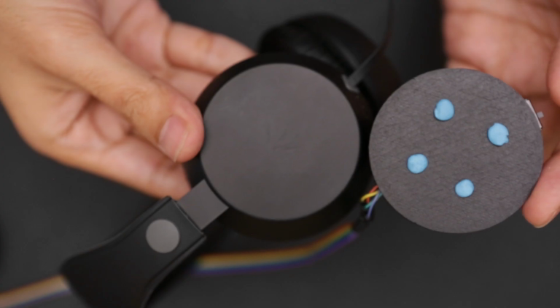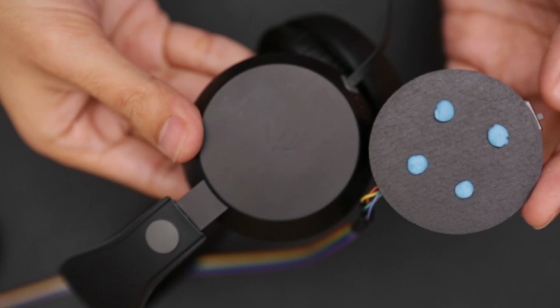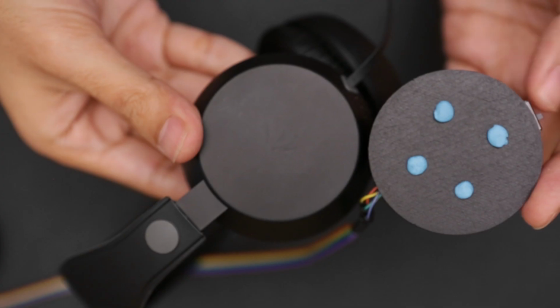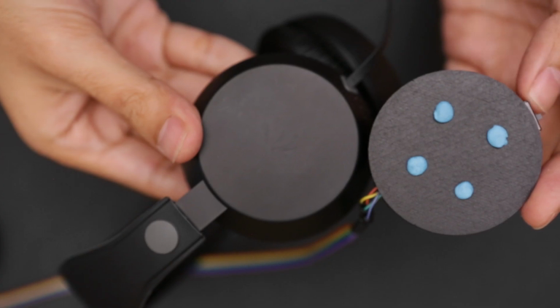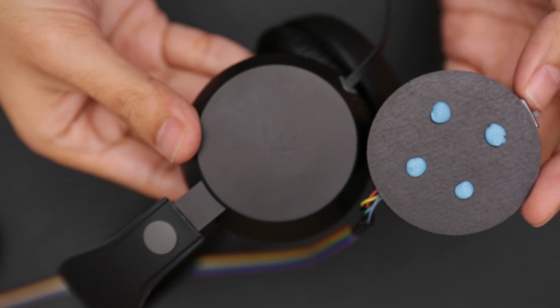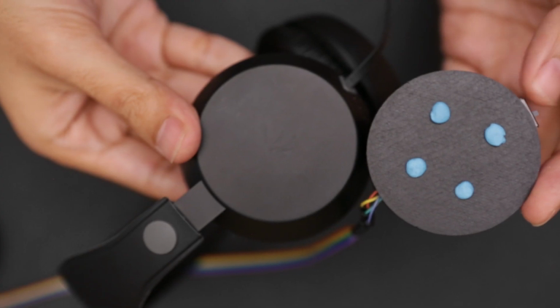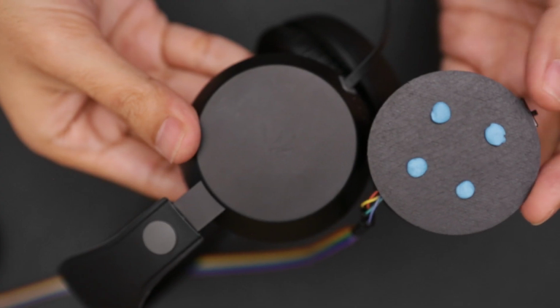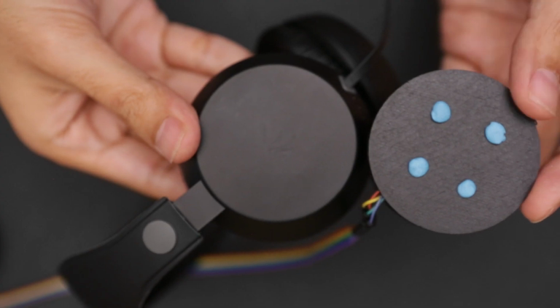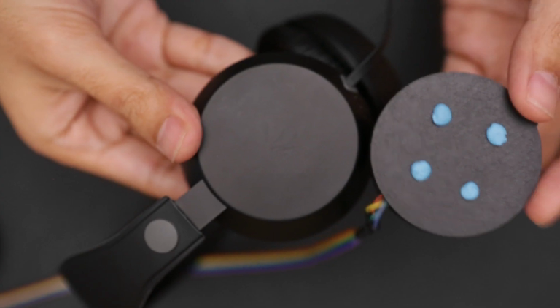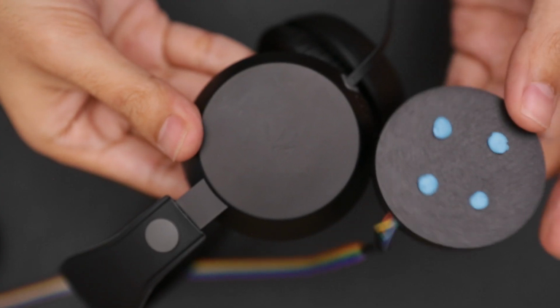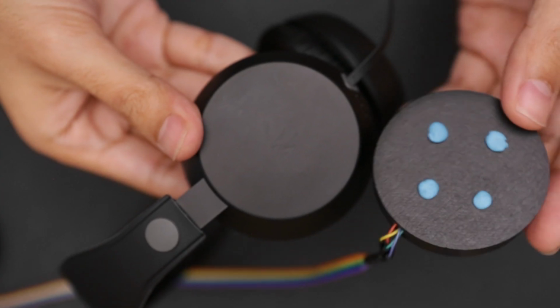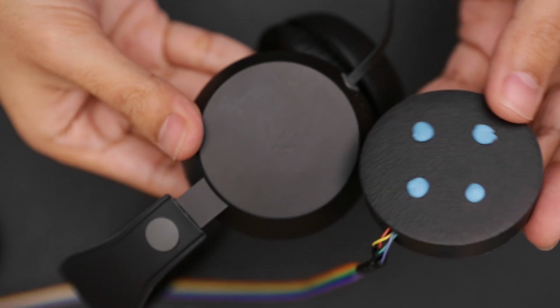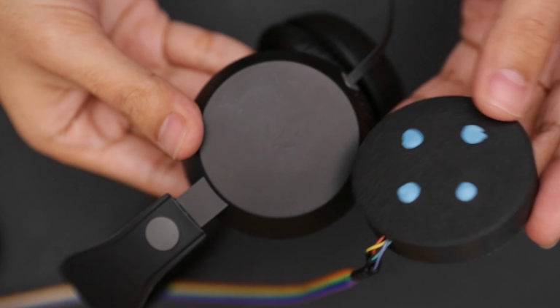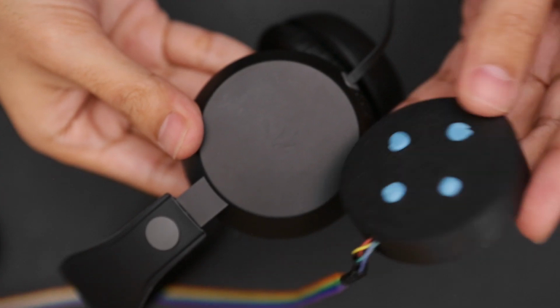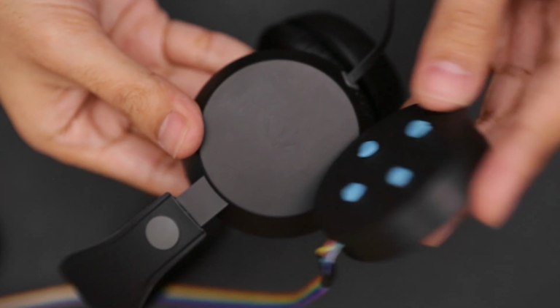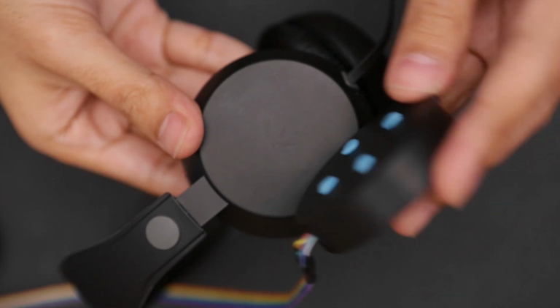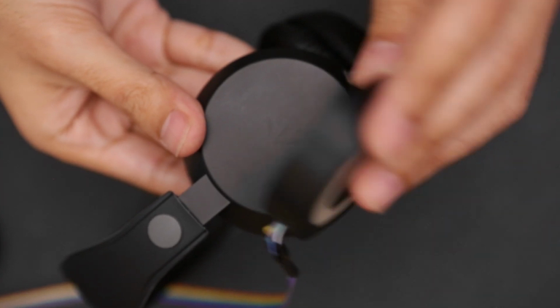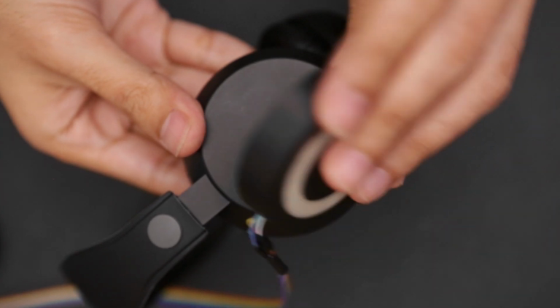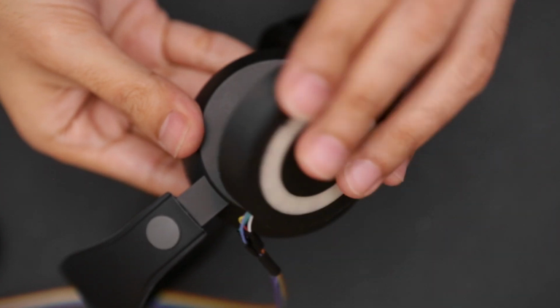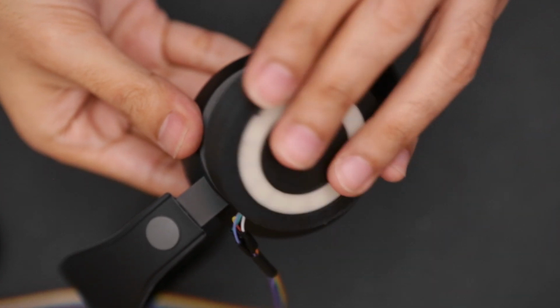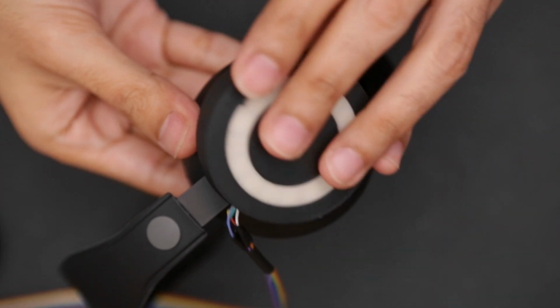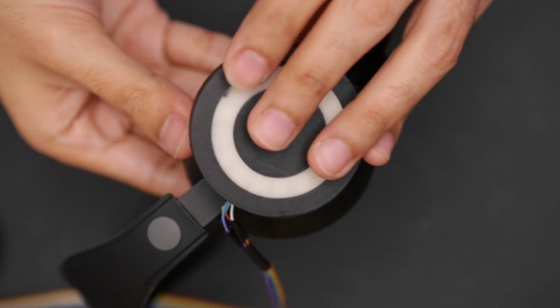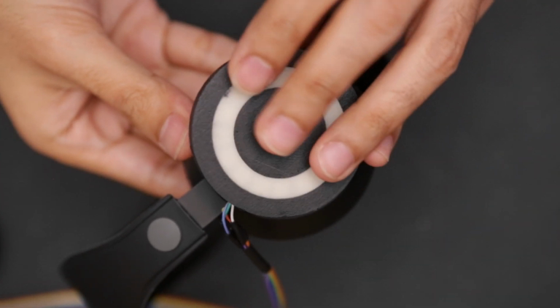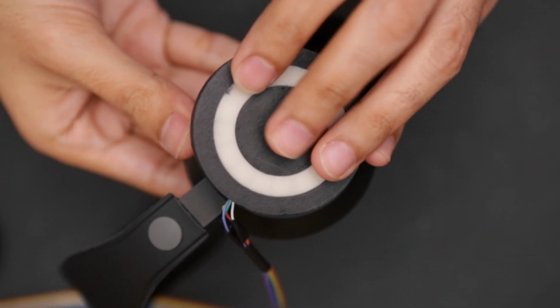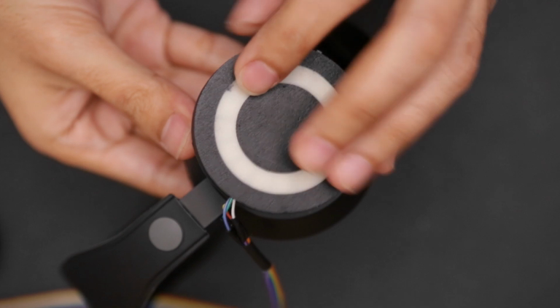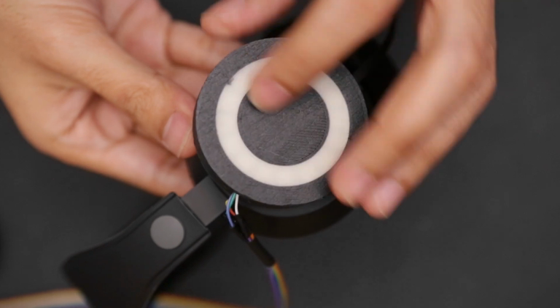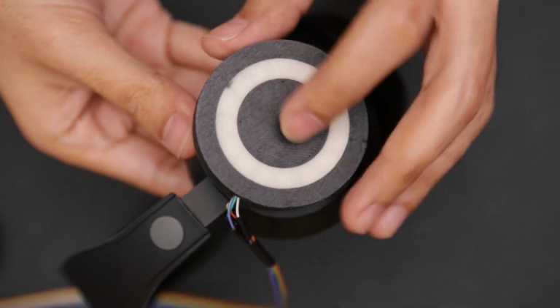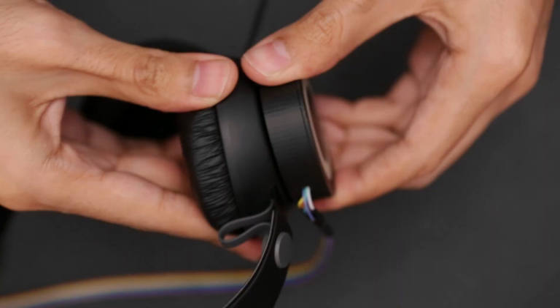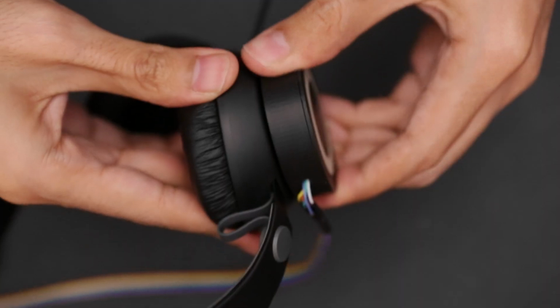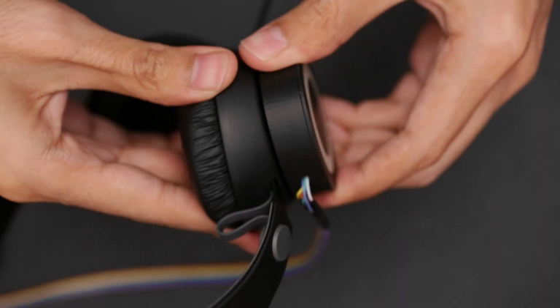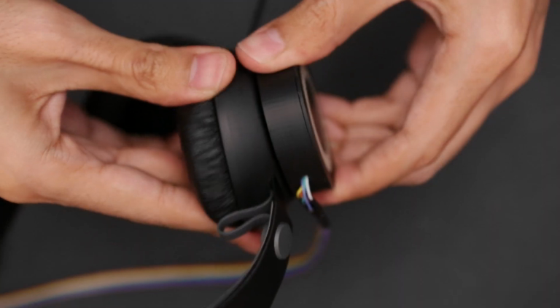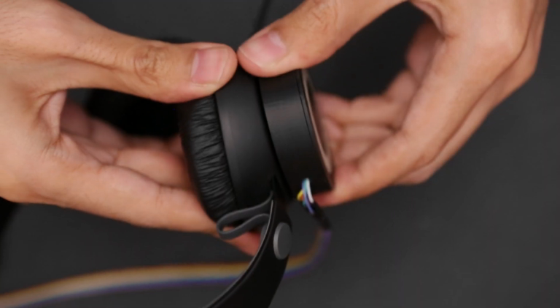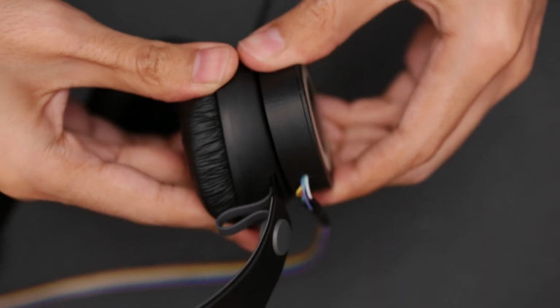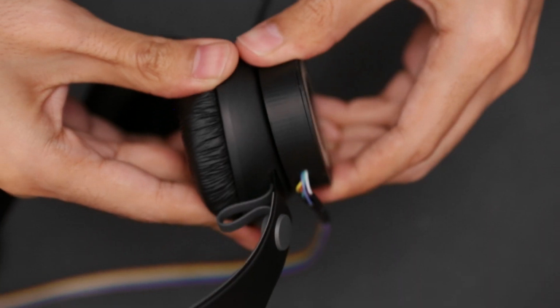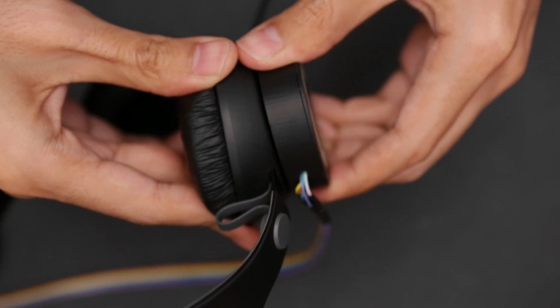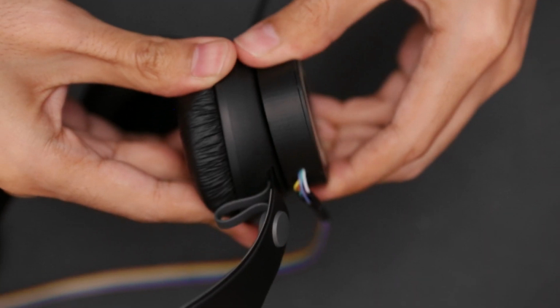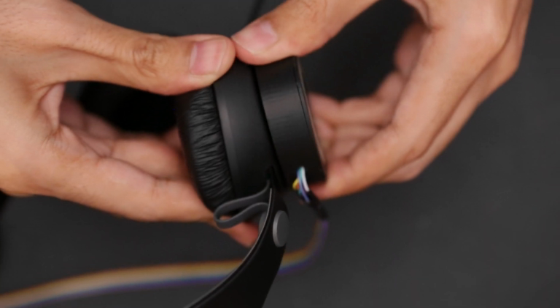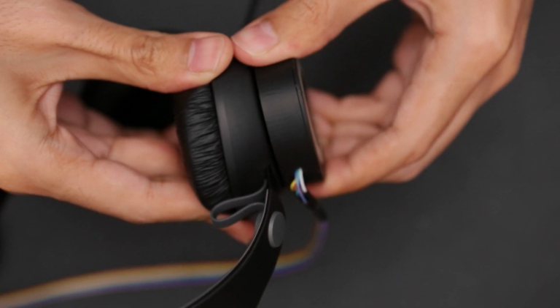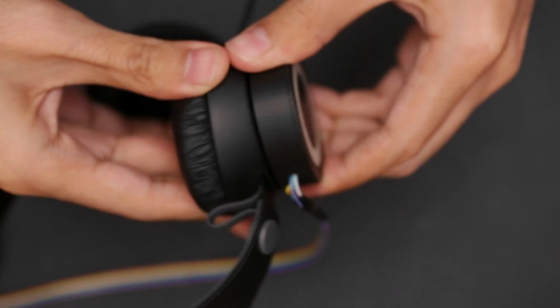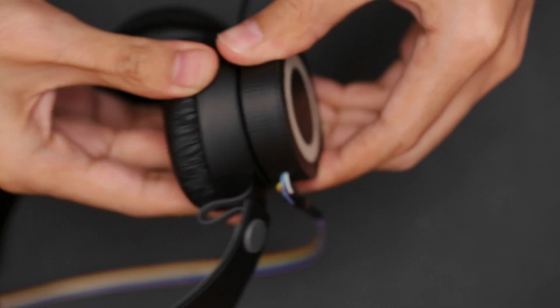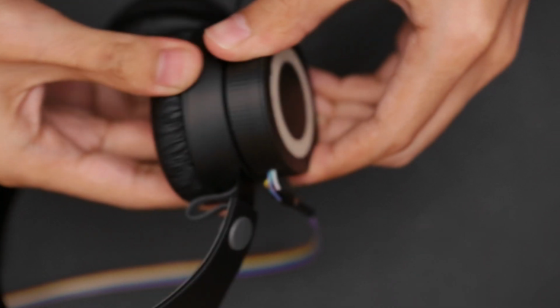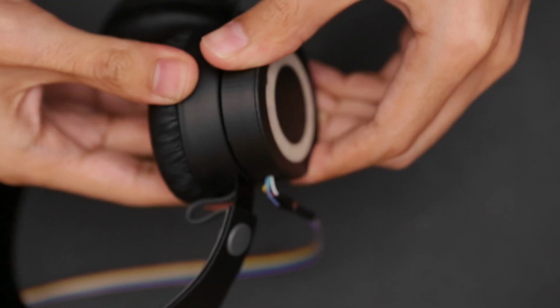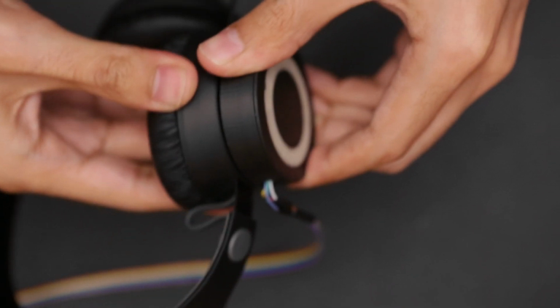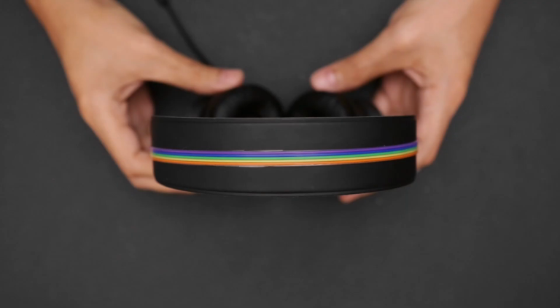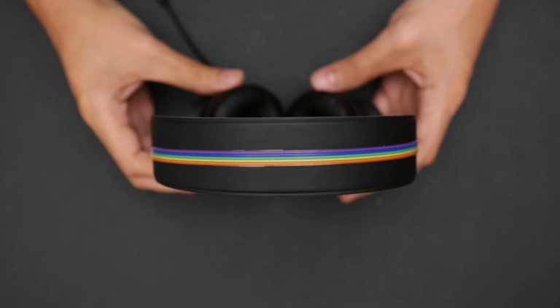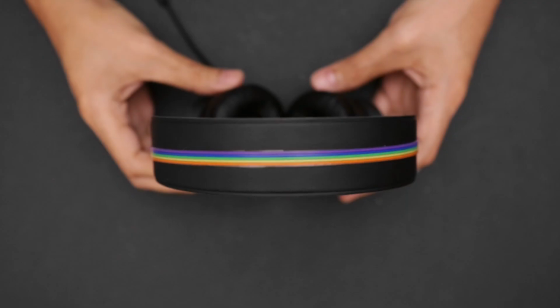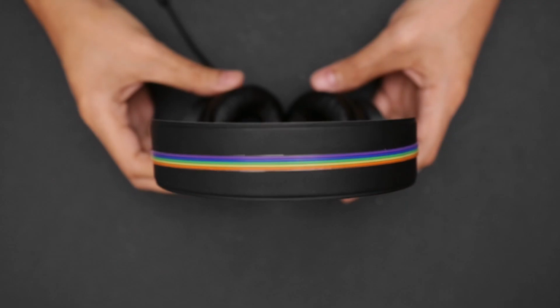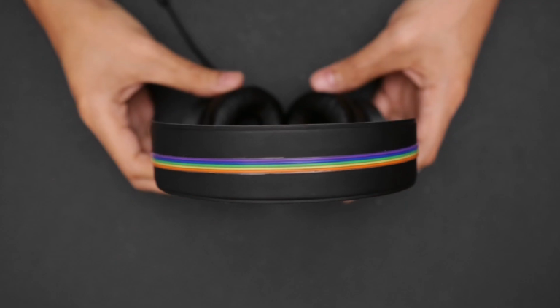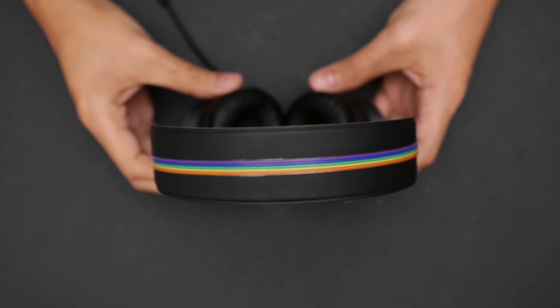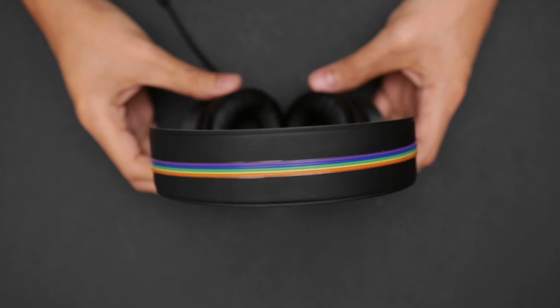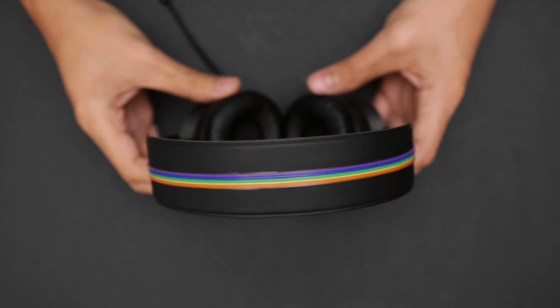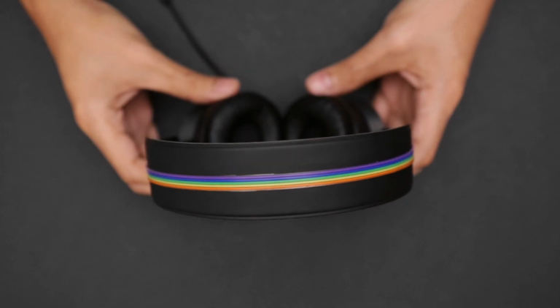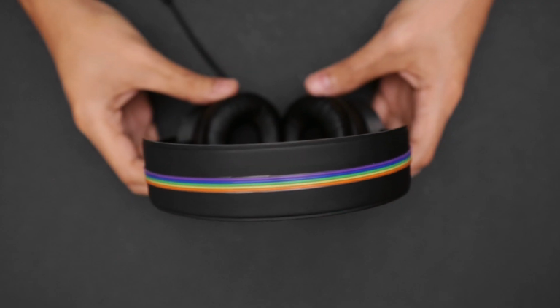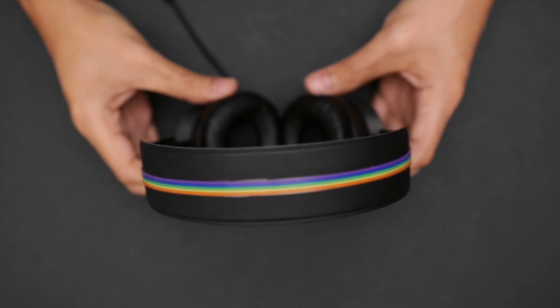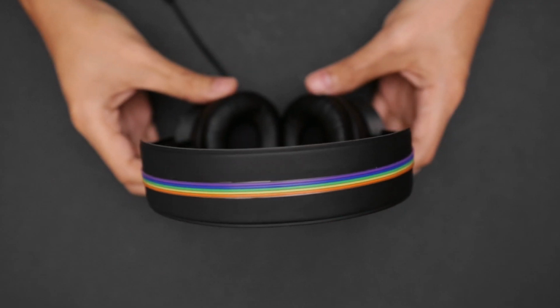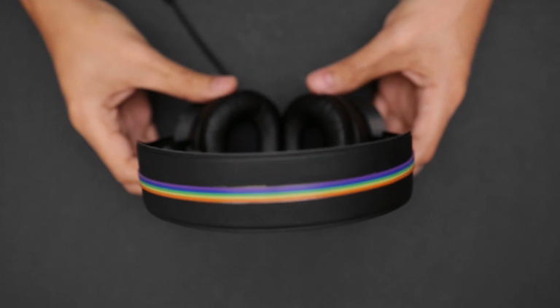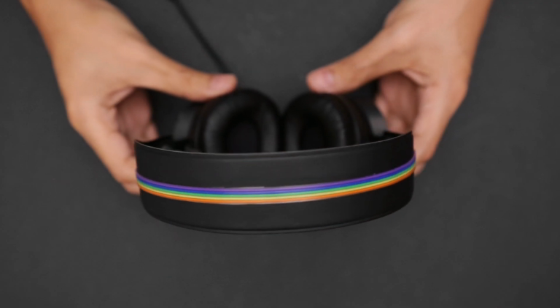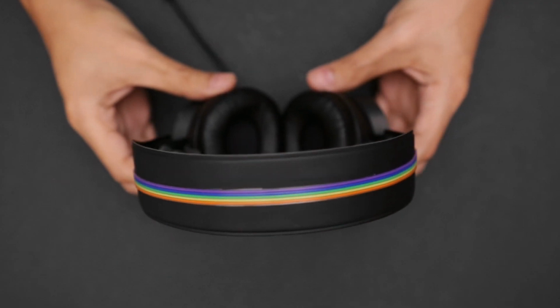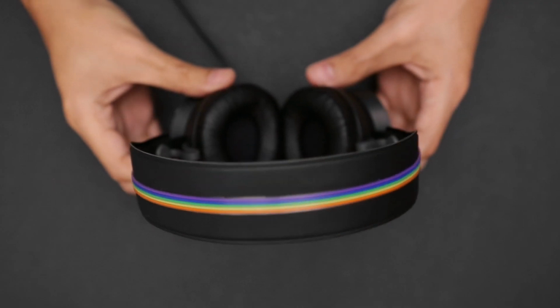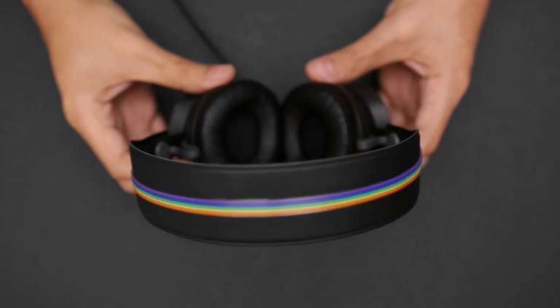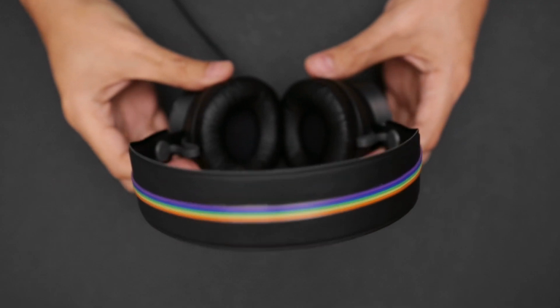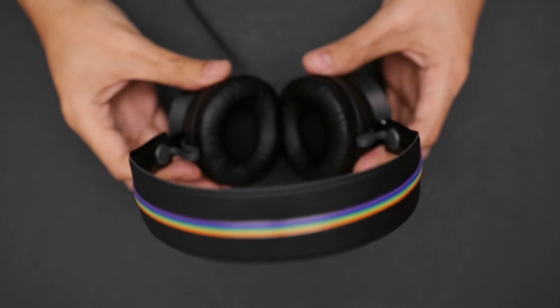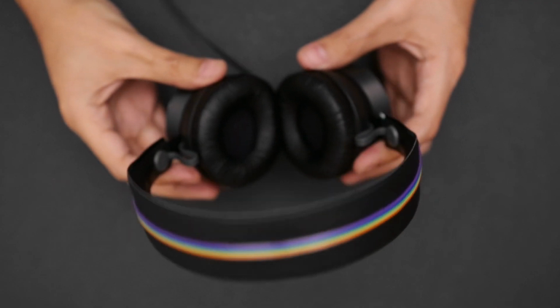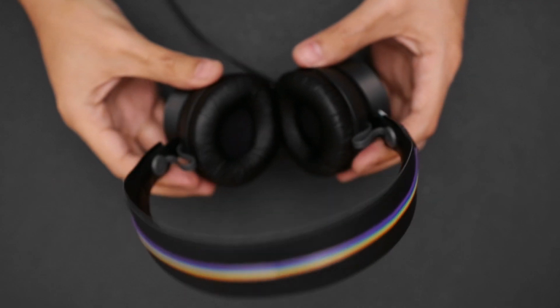Using blue mounting tack, you can mount the case to the side of the headphones and place the ribbon cable across the headband.